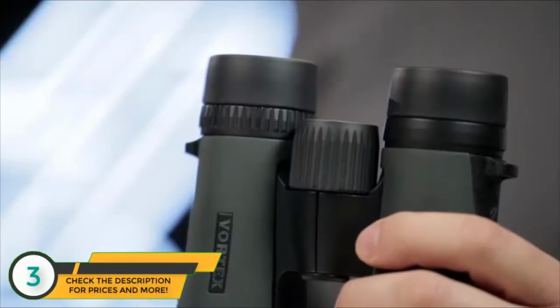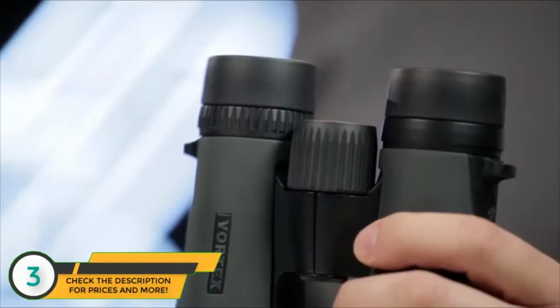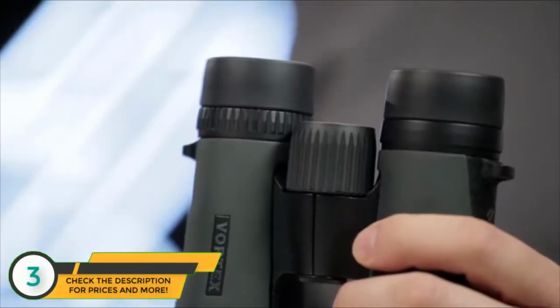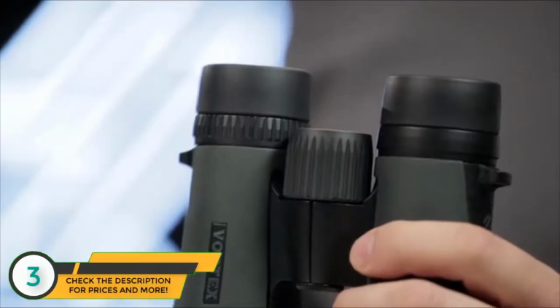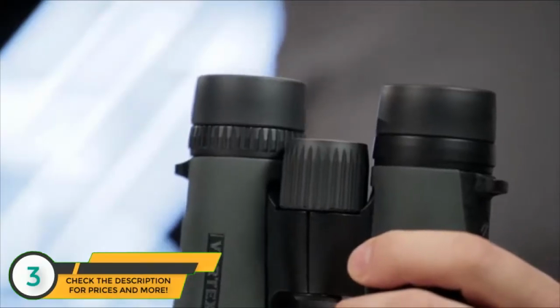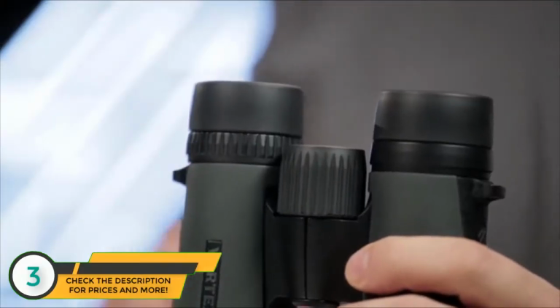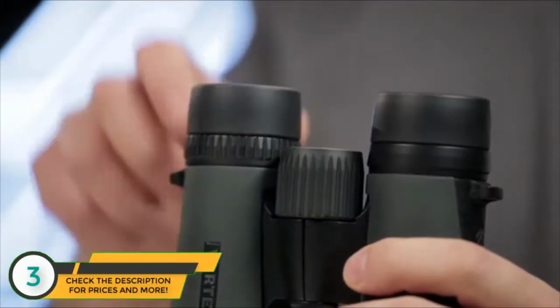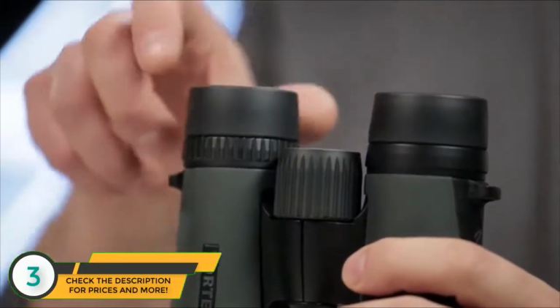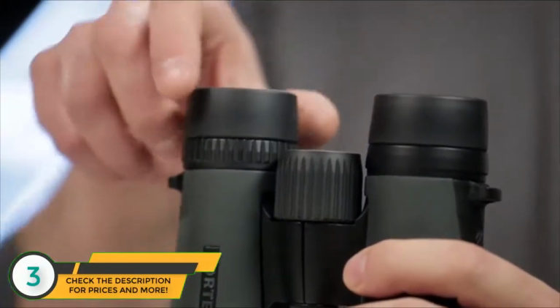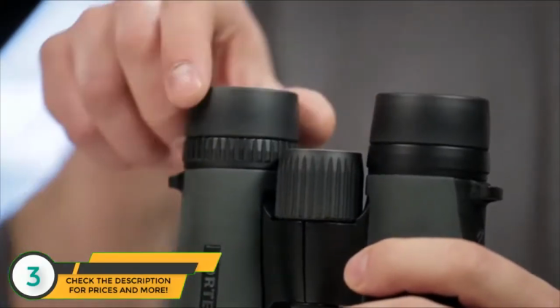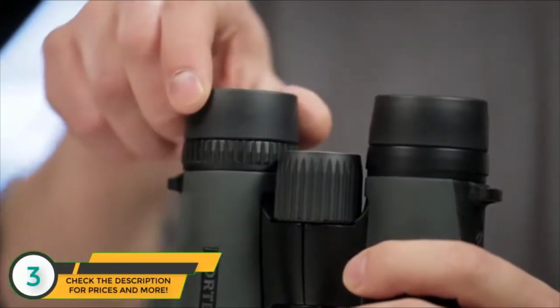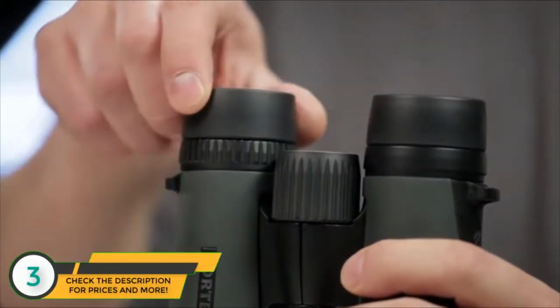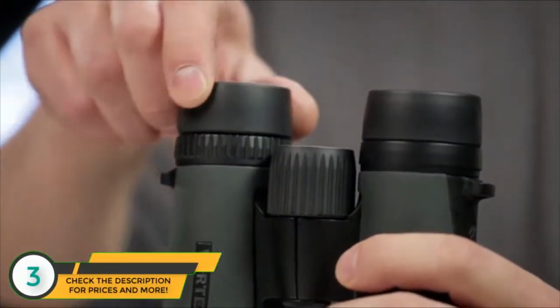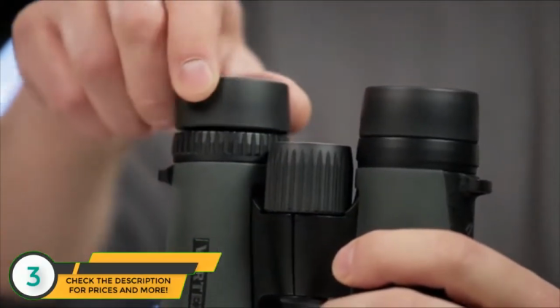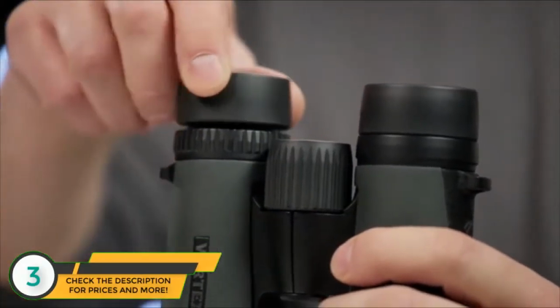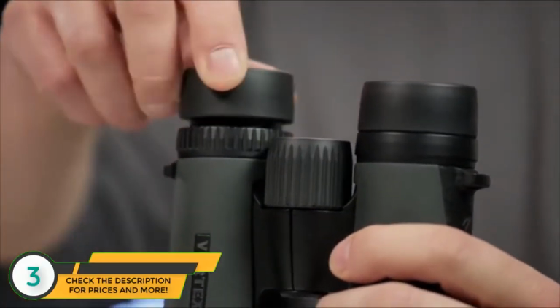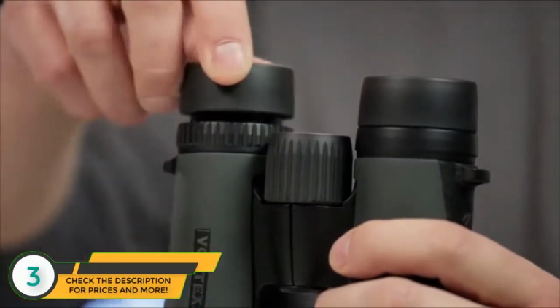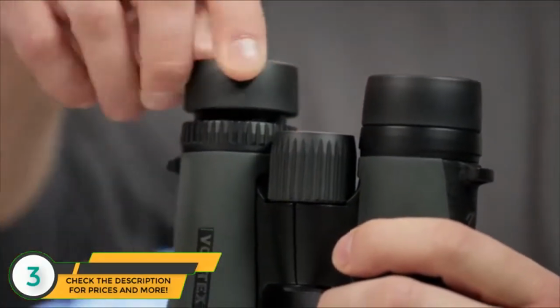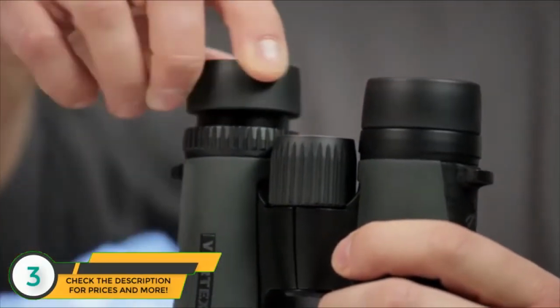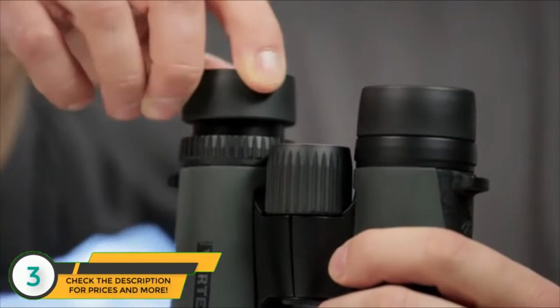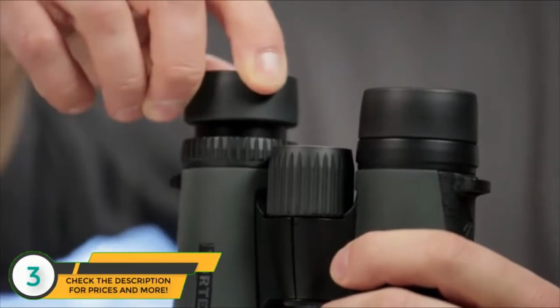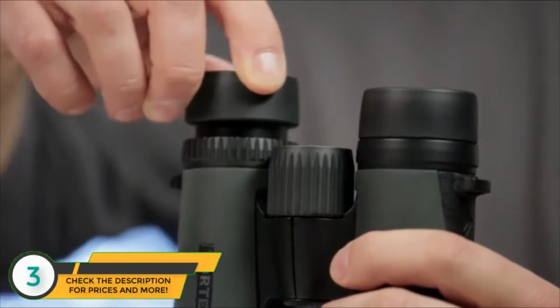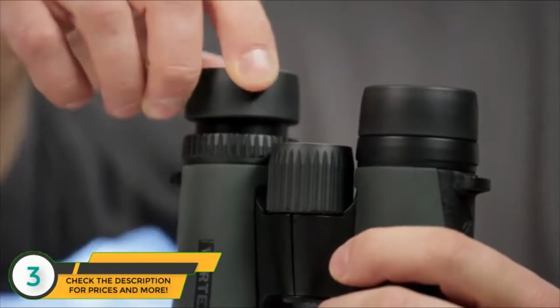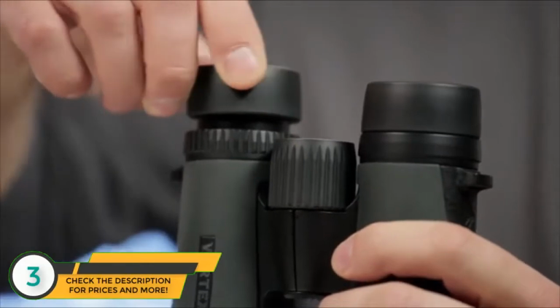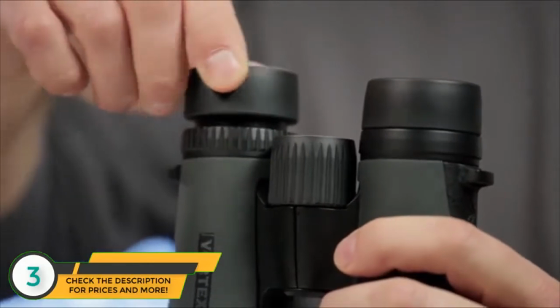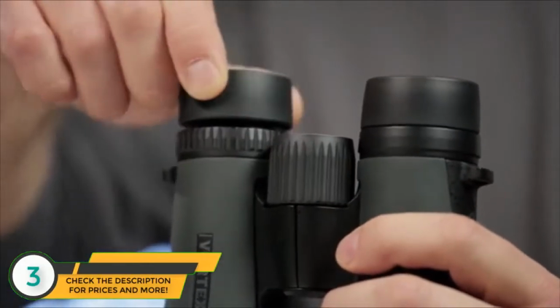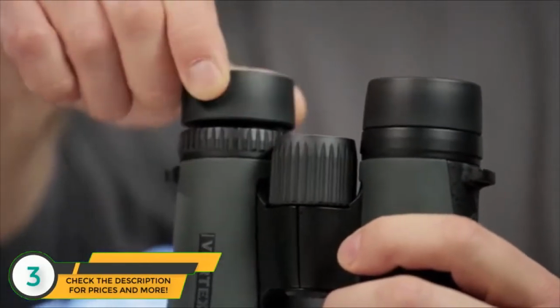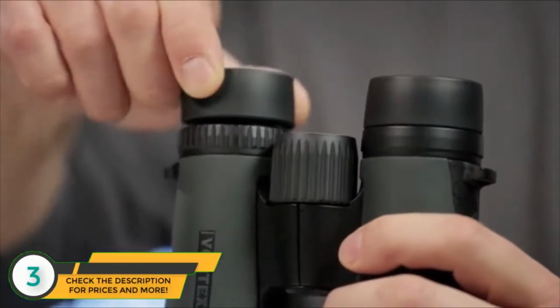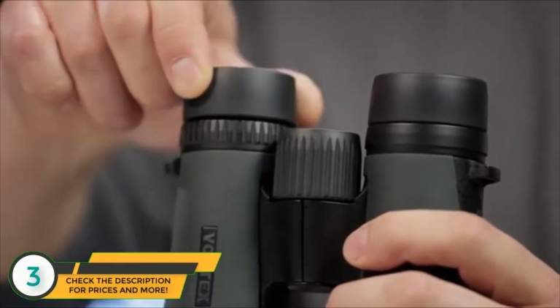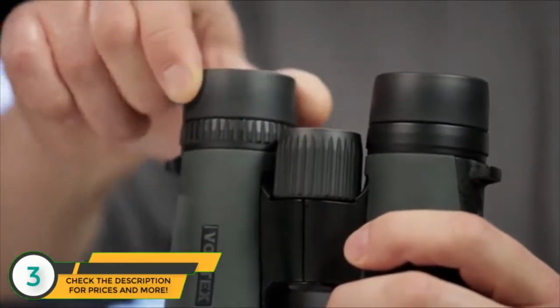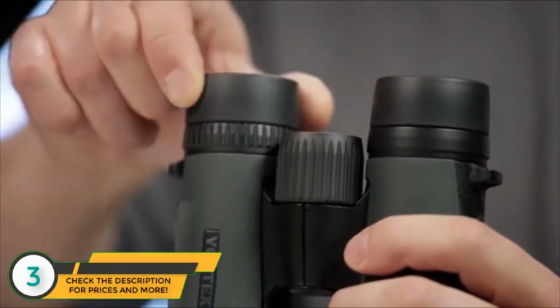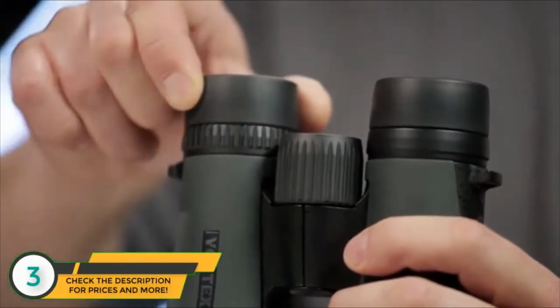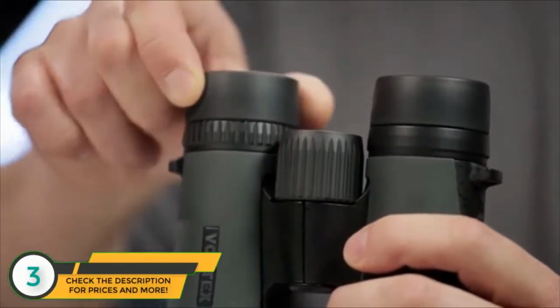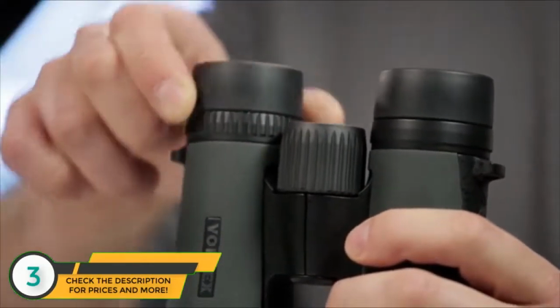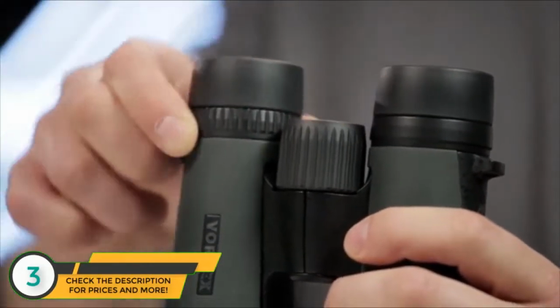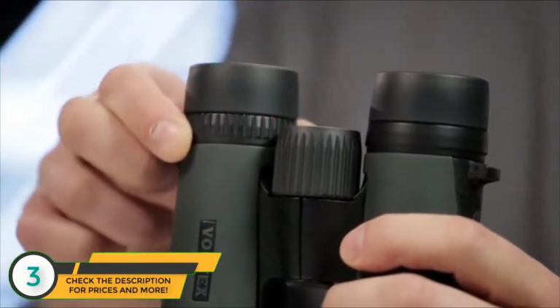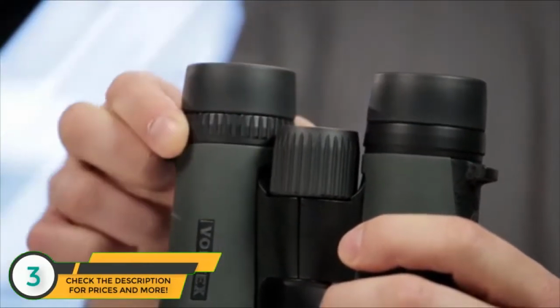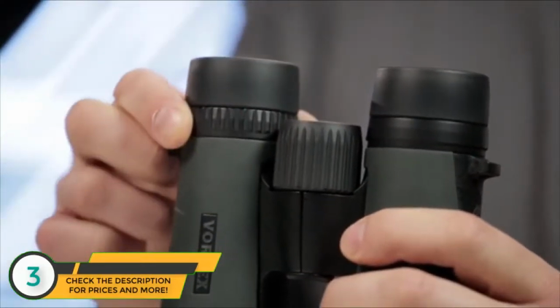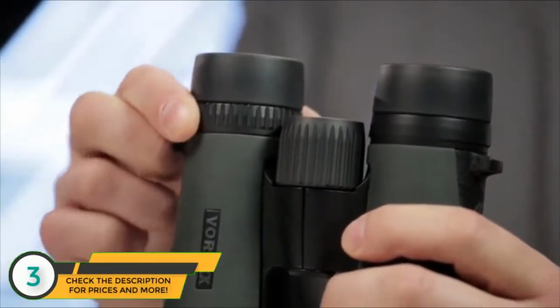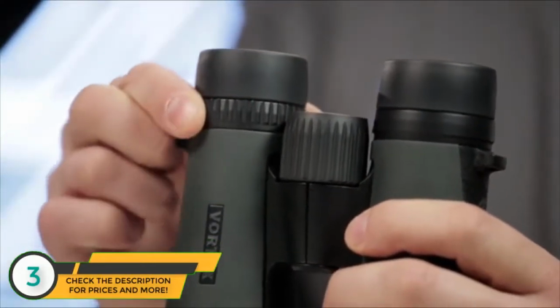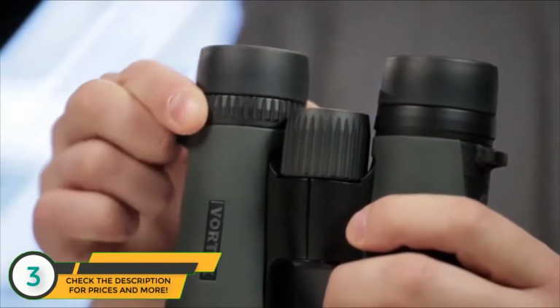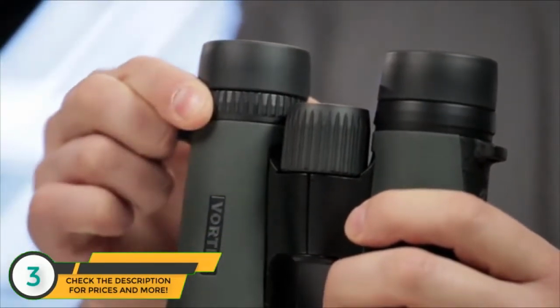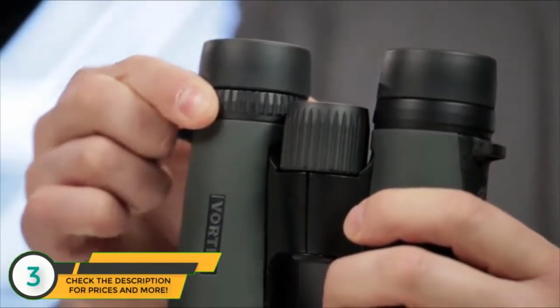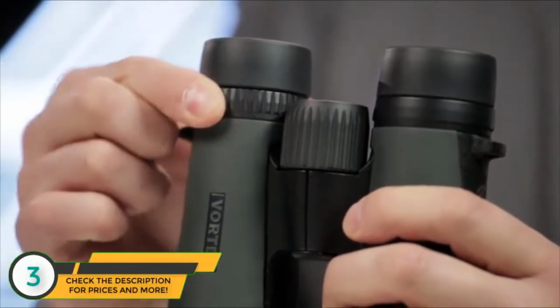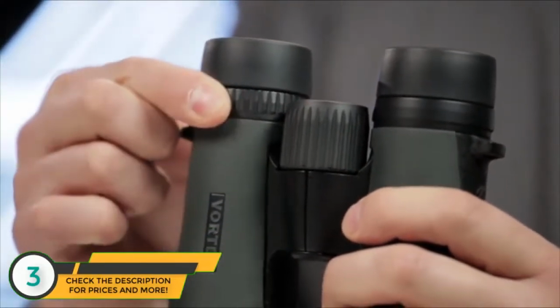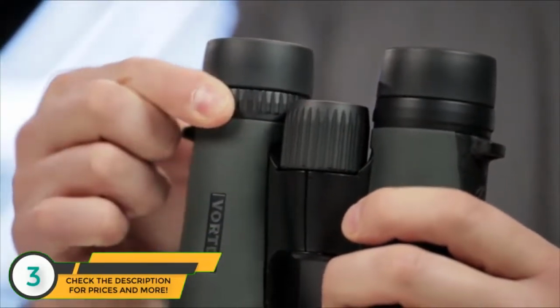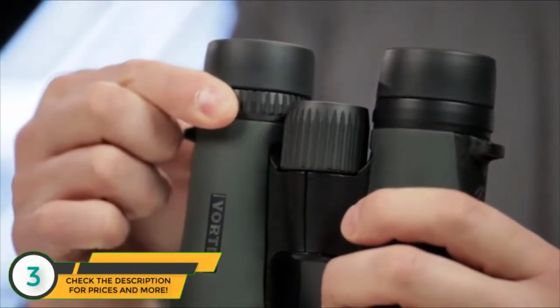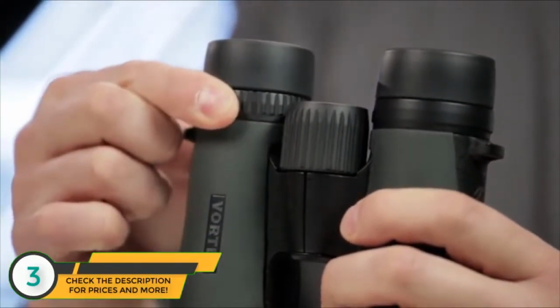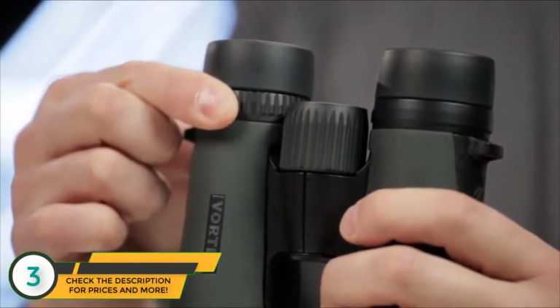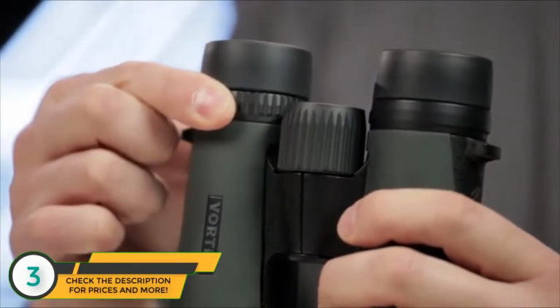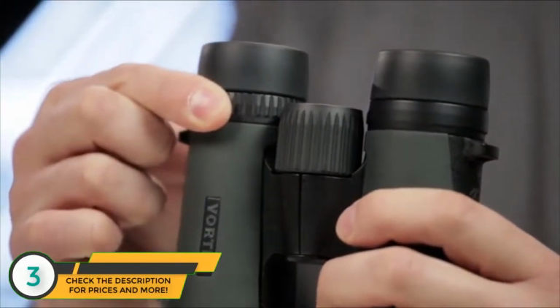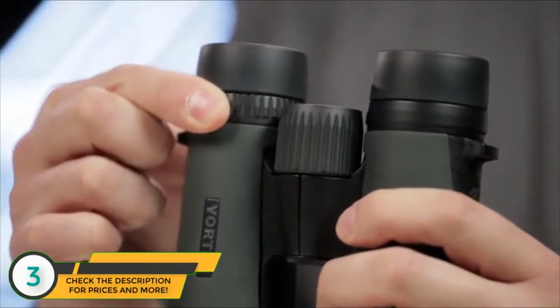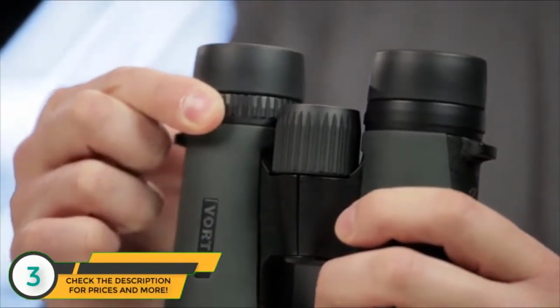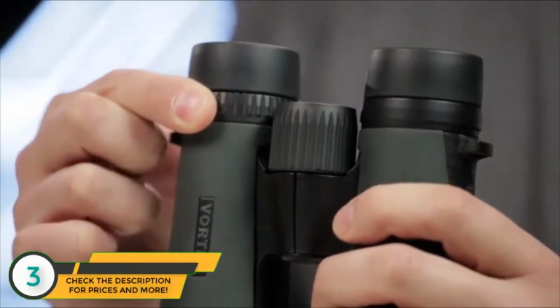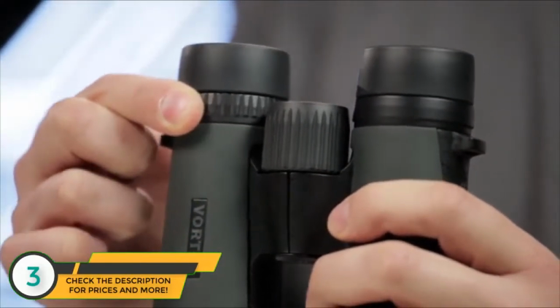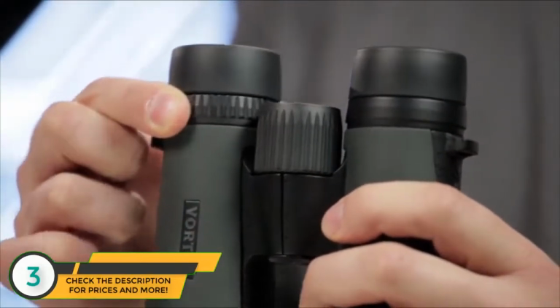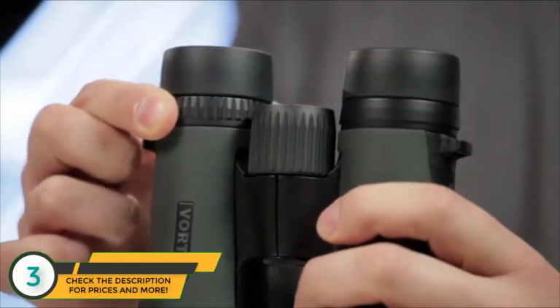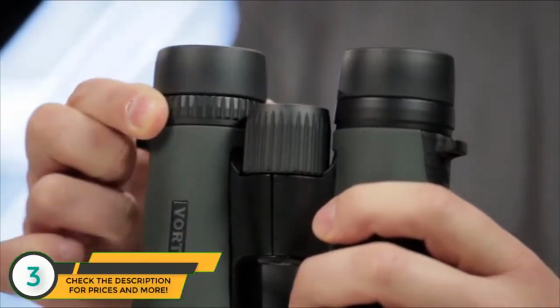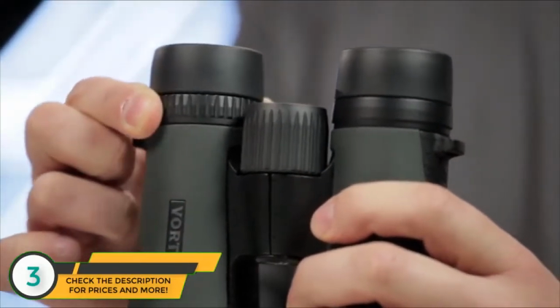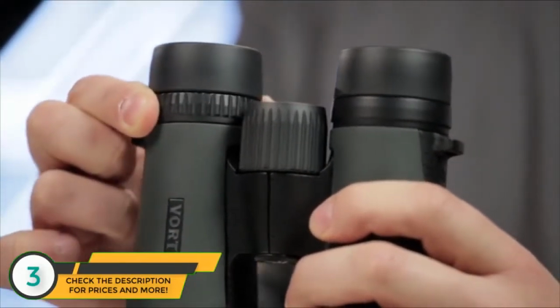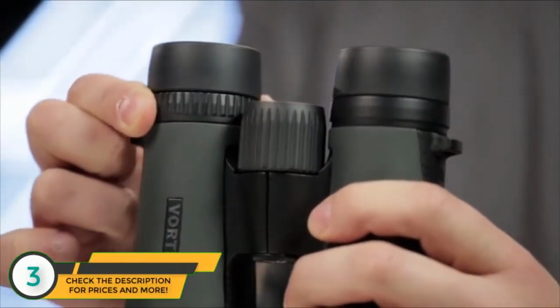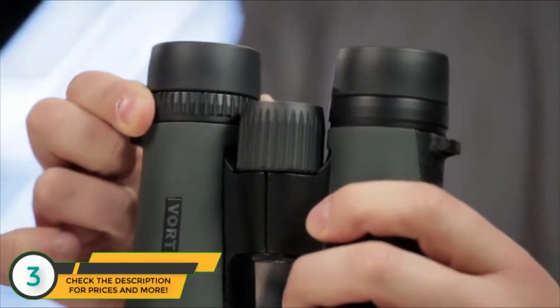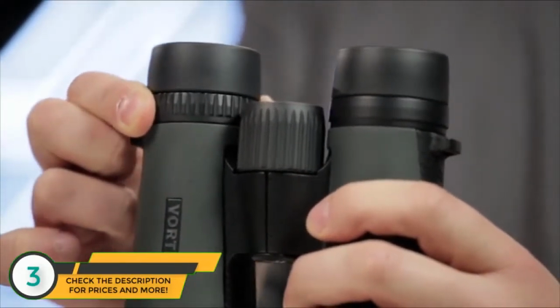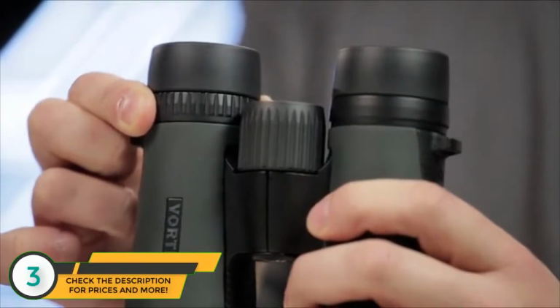Multi-position eye cups twist up for adjustable eye relief, and a right eye diopter accommodates for focal differences in your eyes.